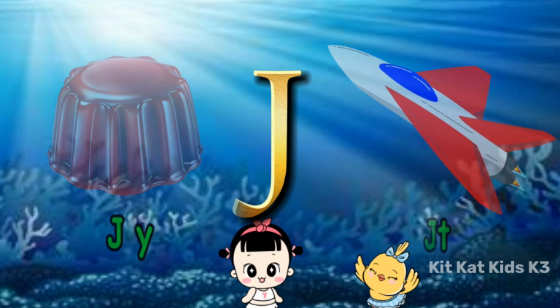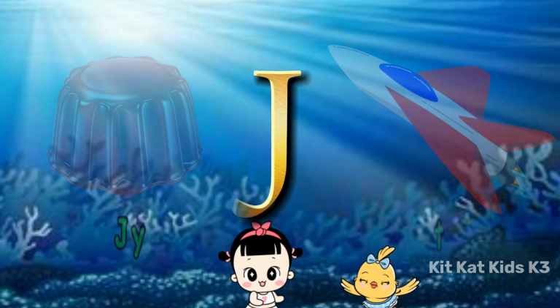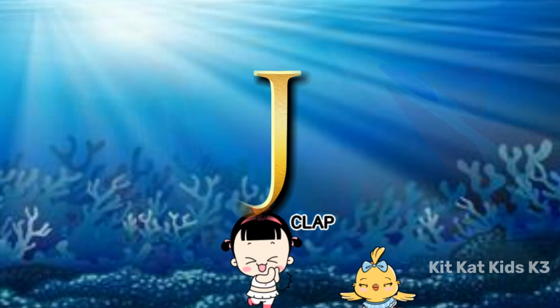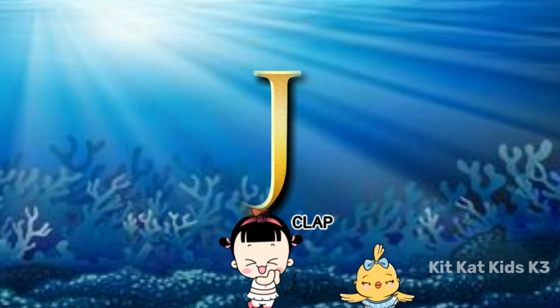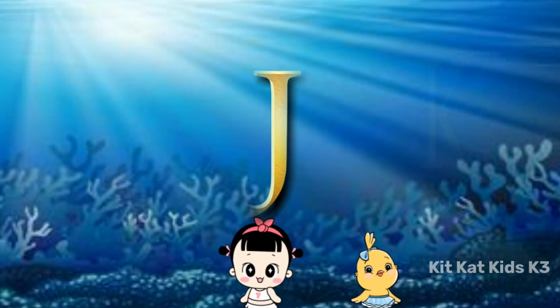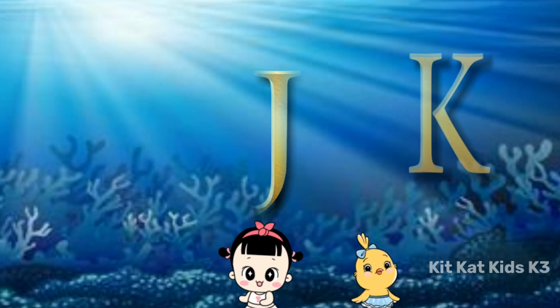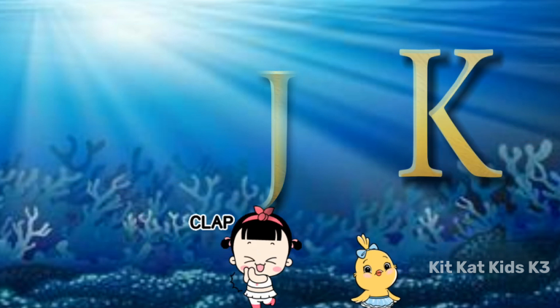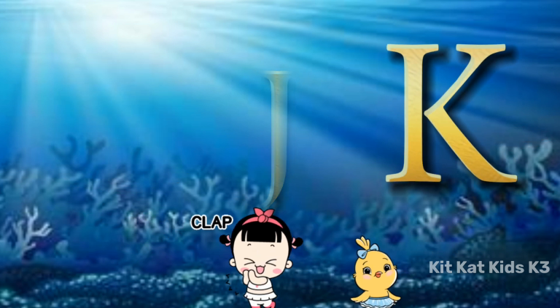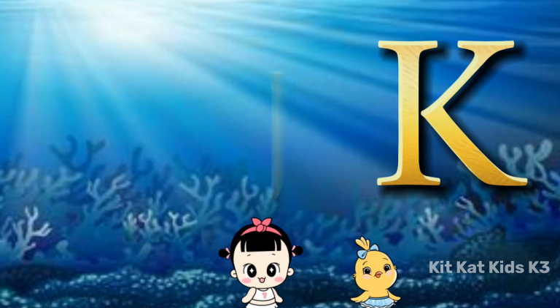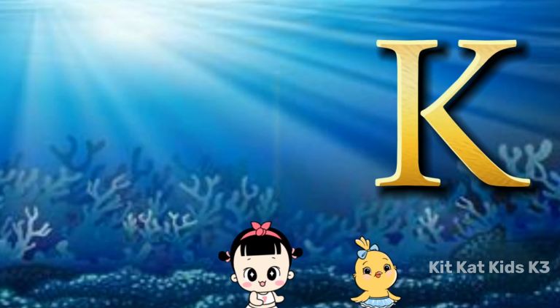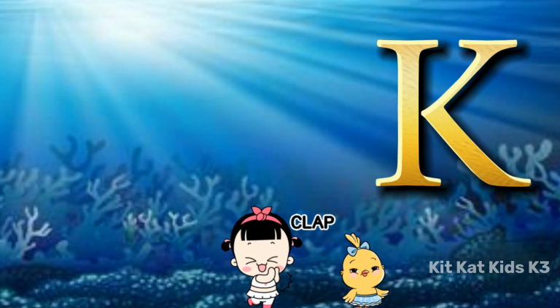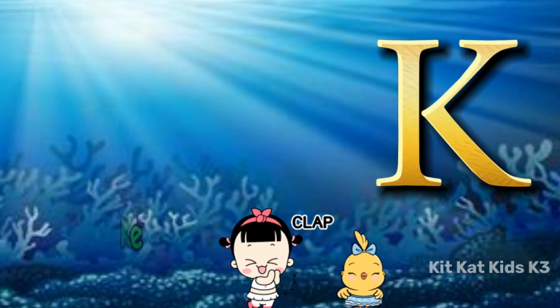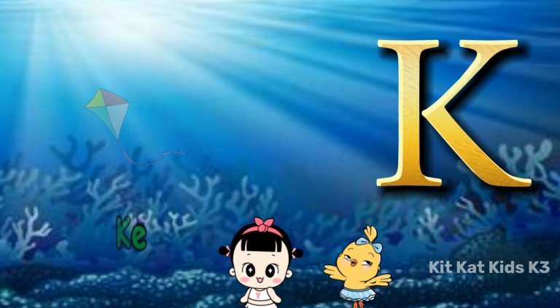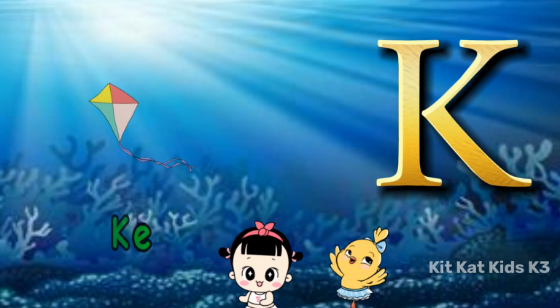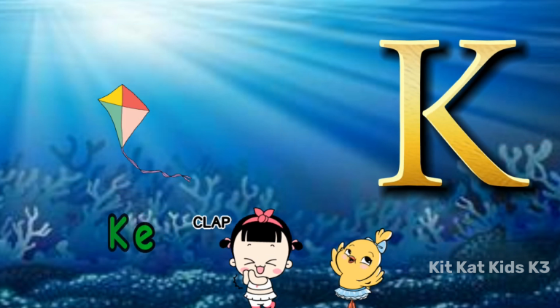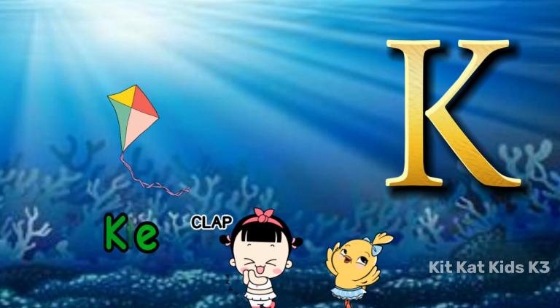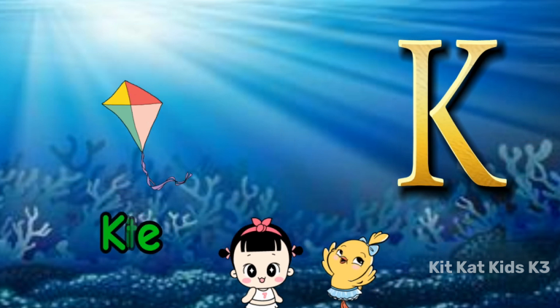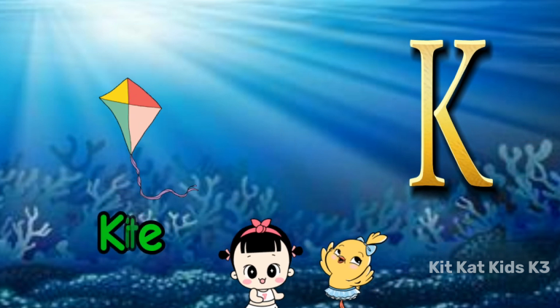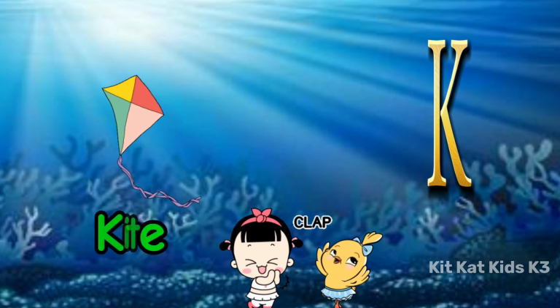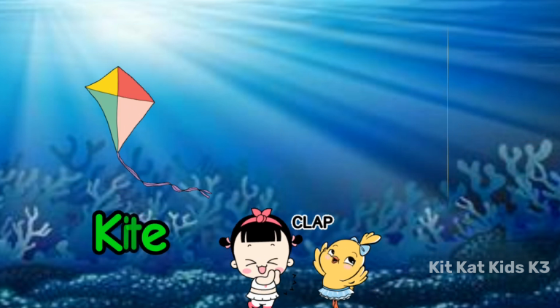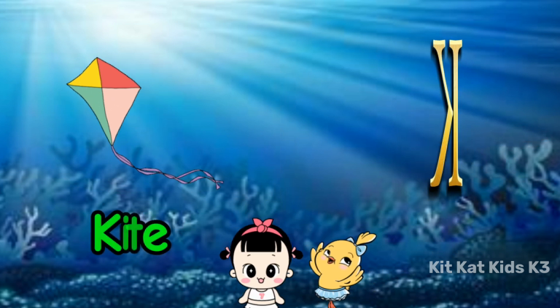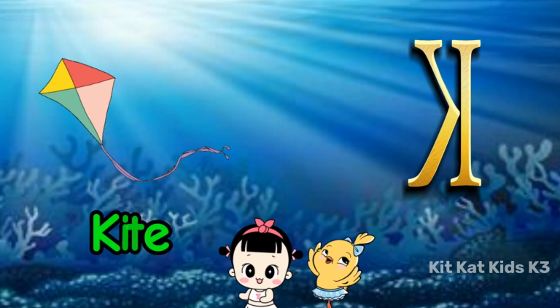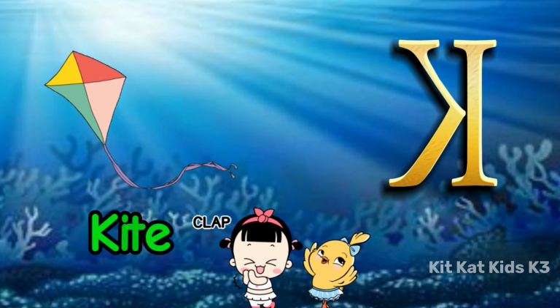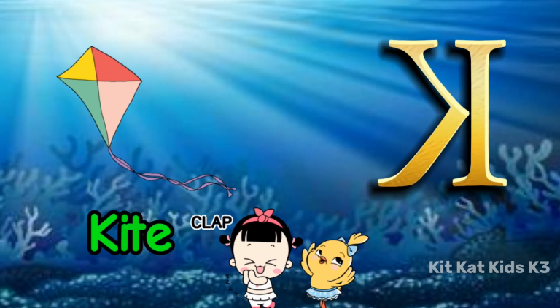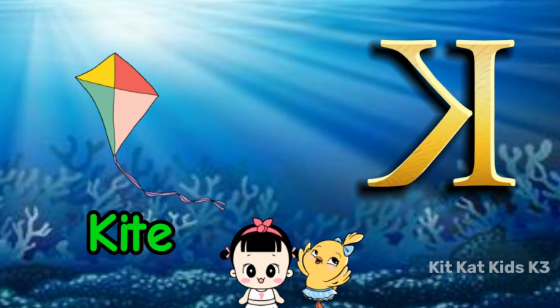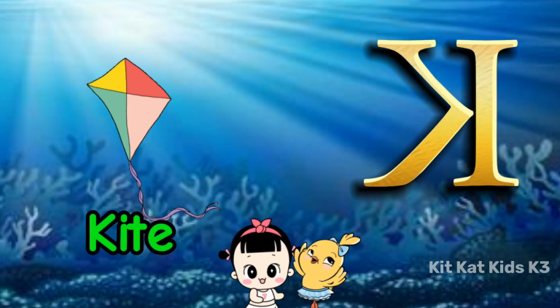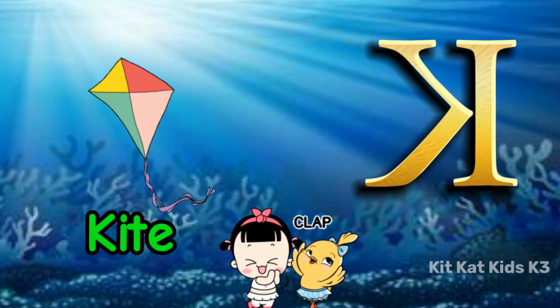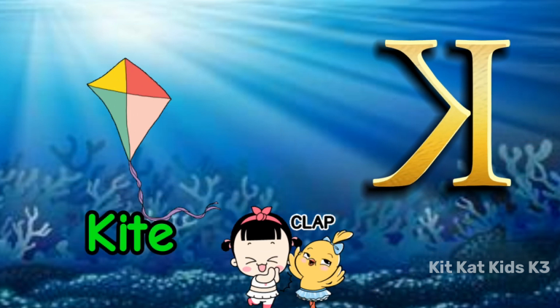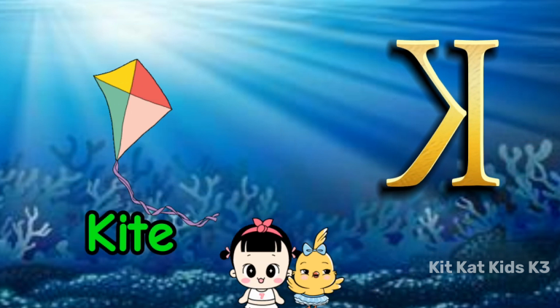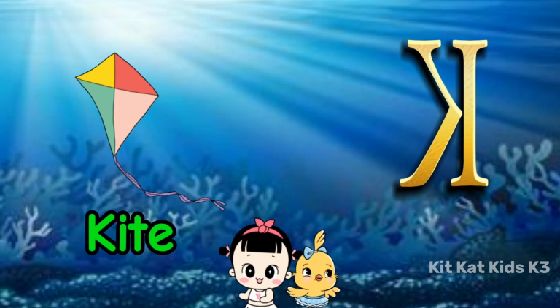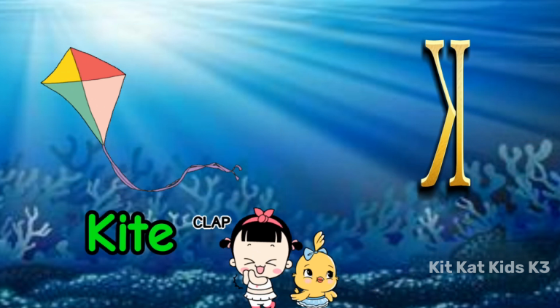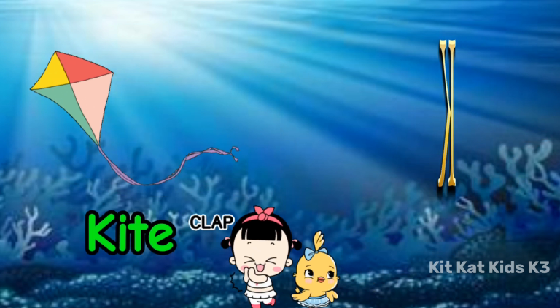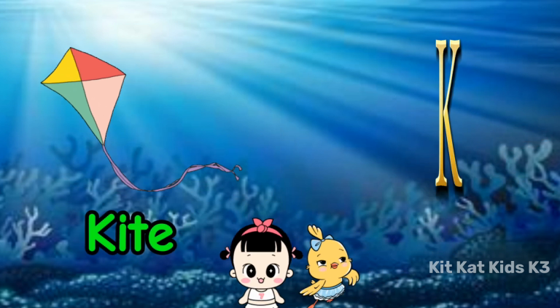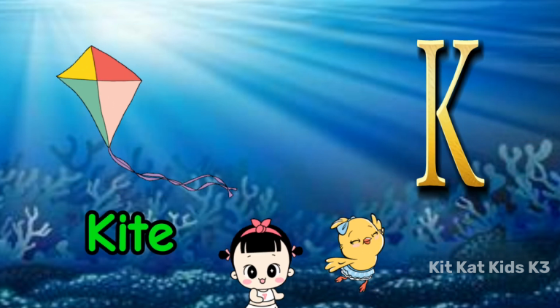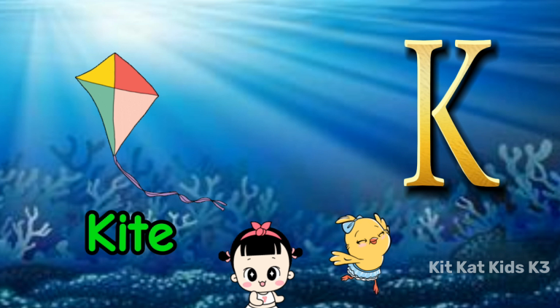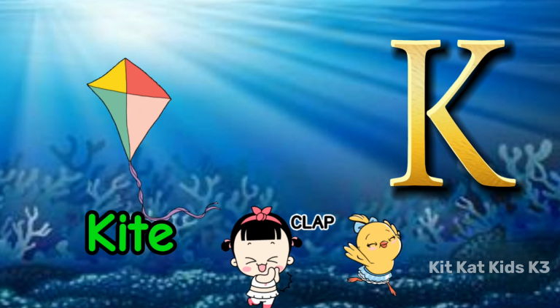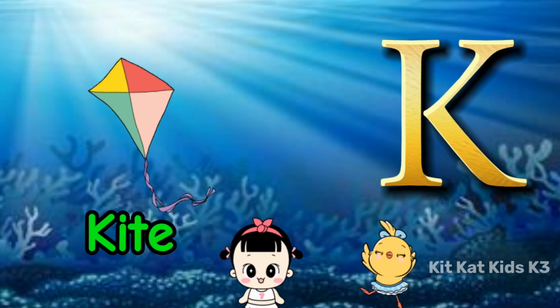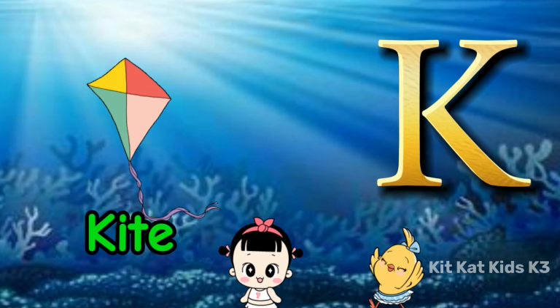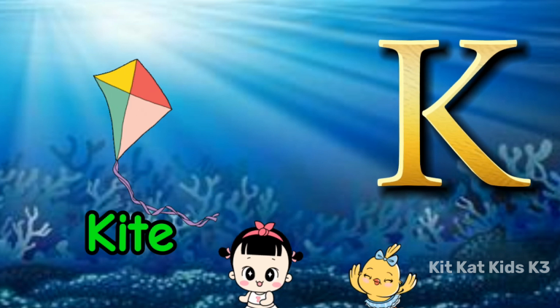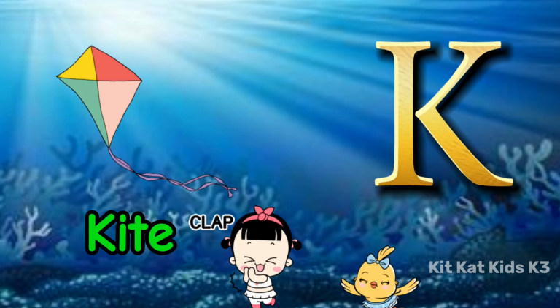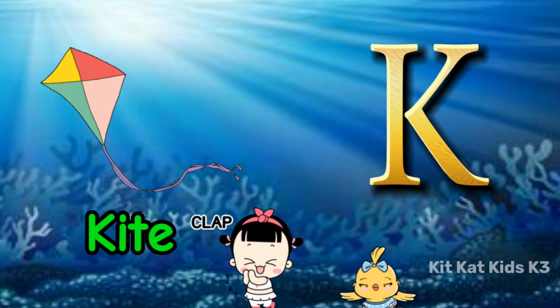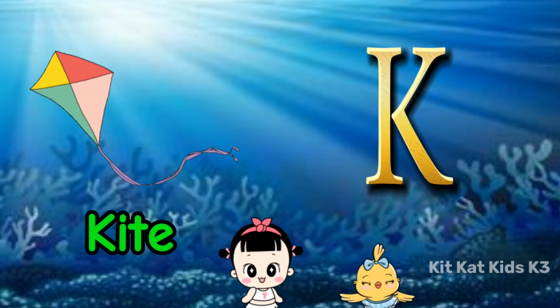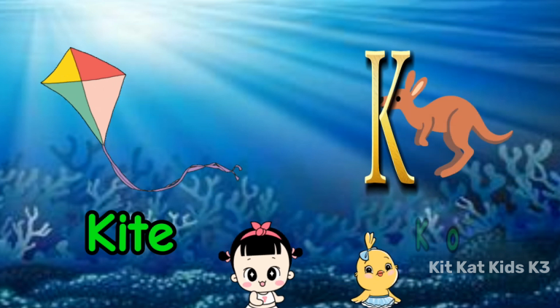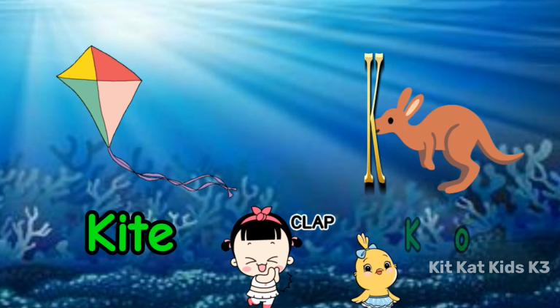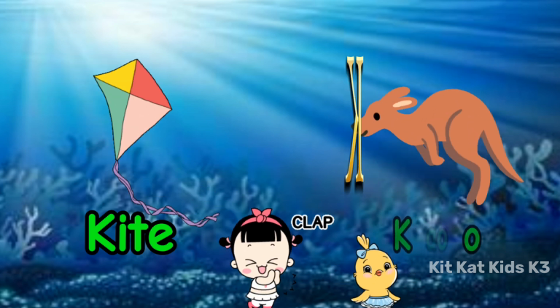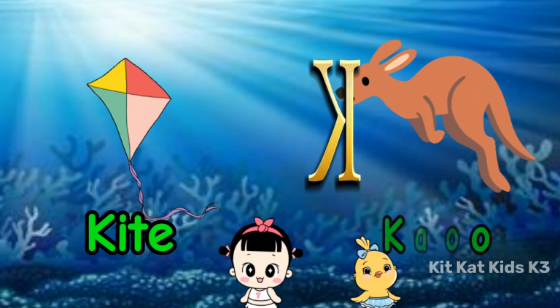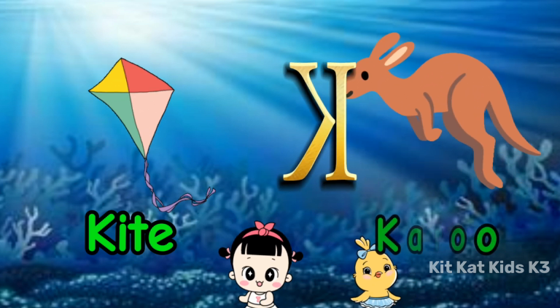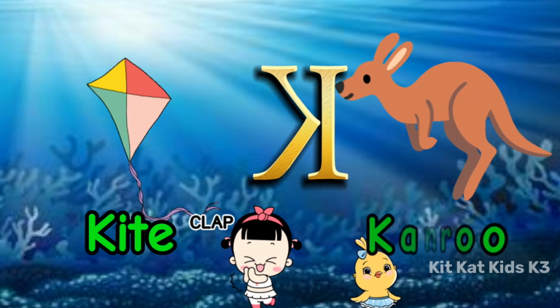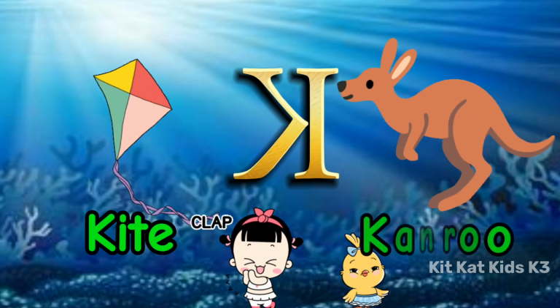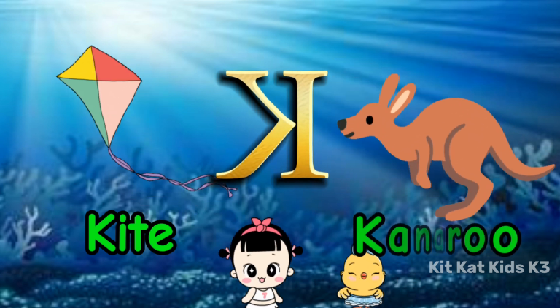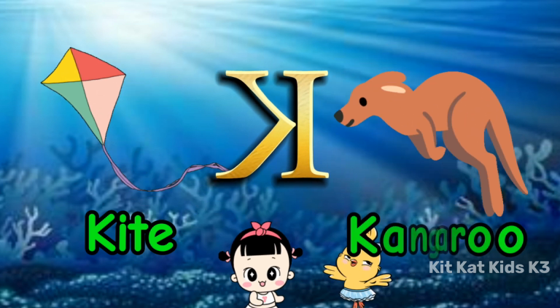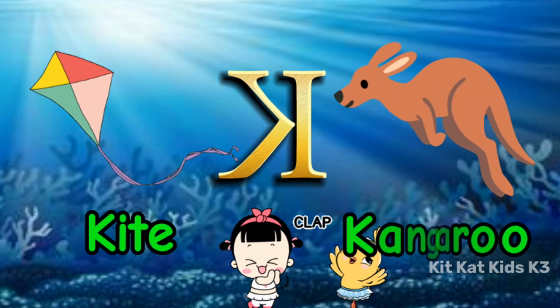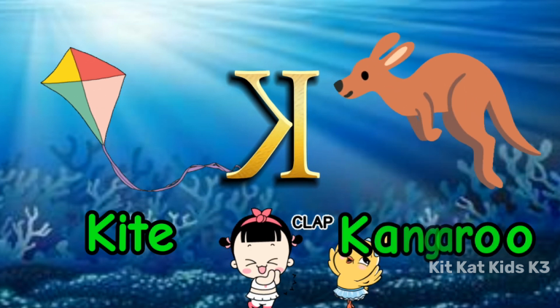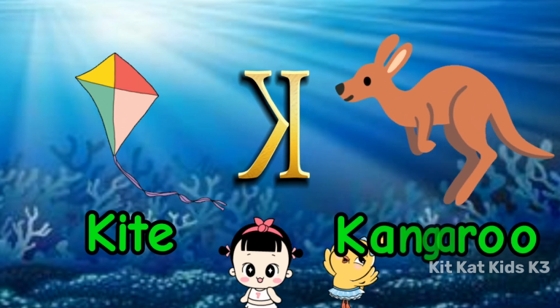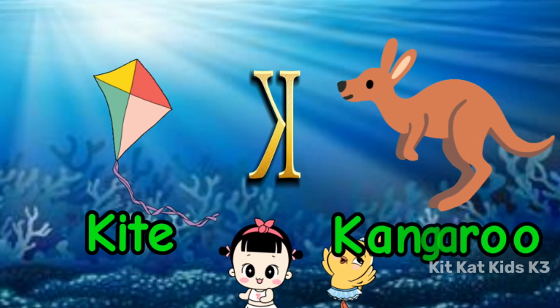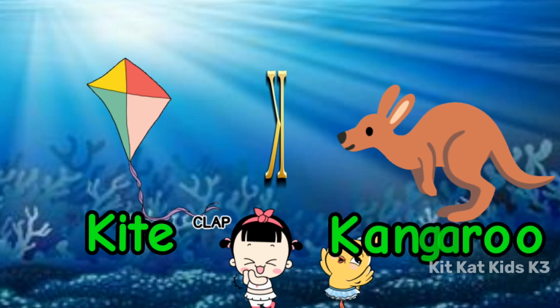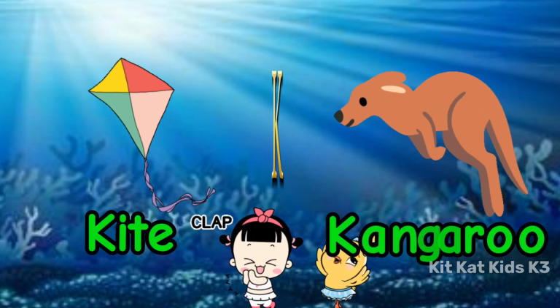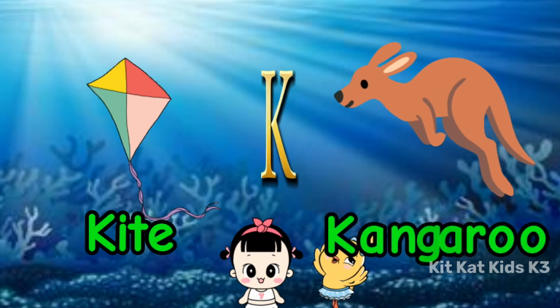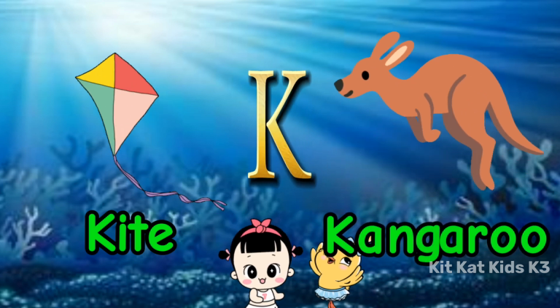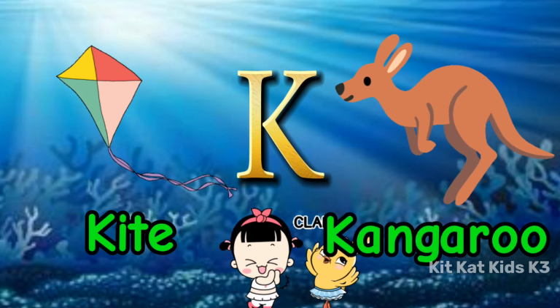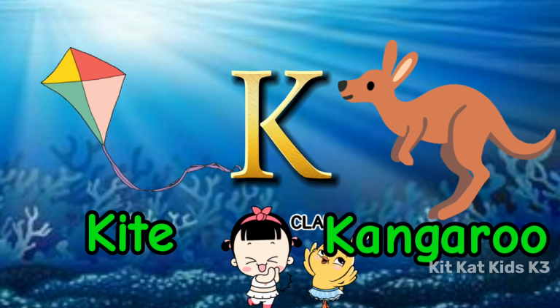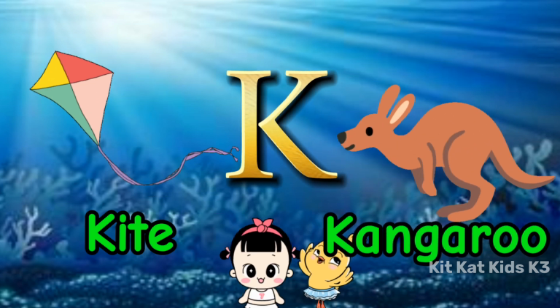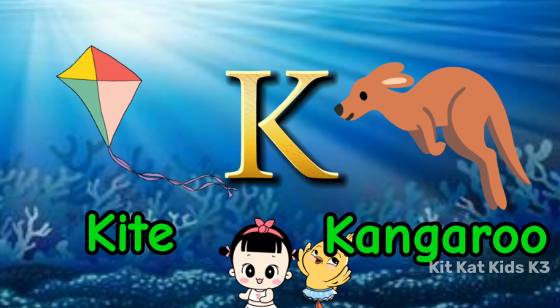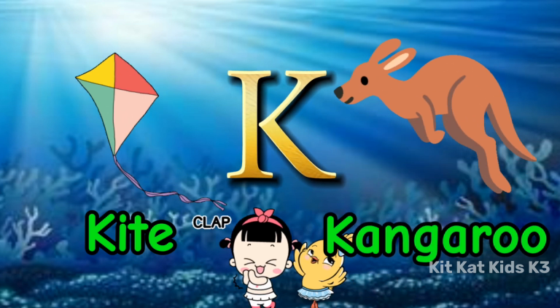K is for kites, soaring high in the sky. K is for kangaroo, hopping nearby.